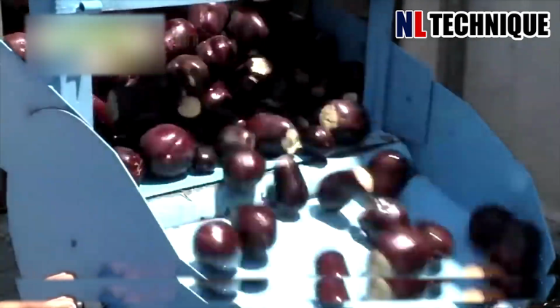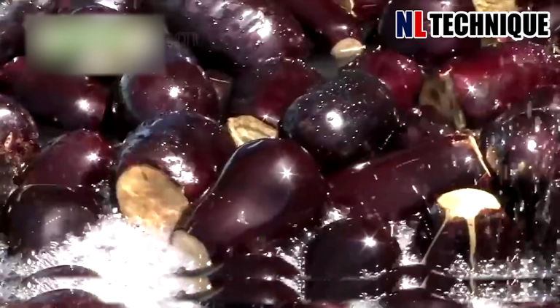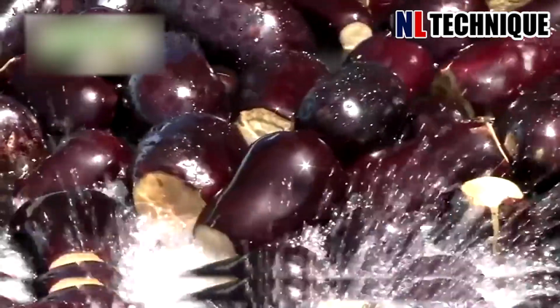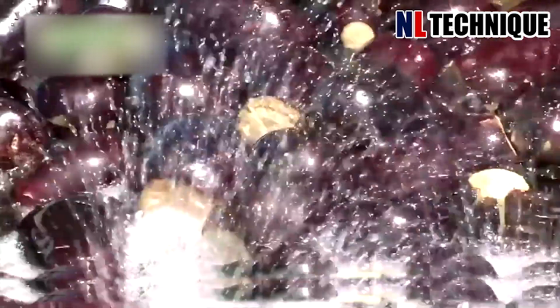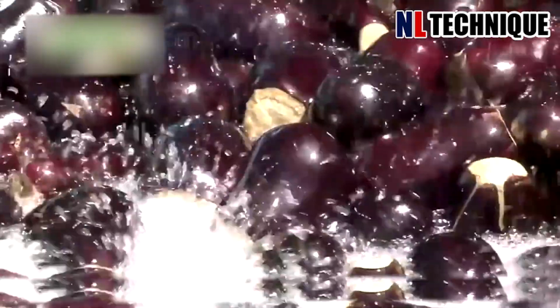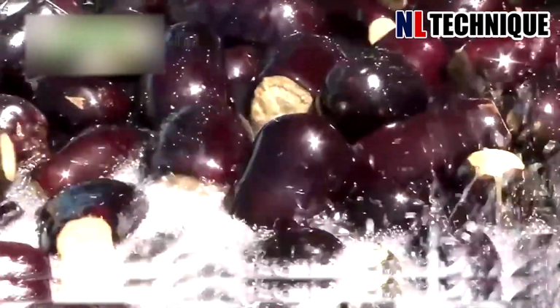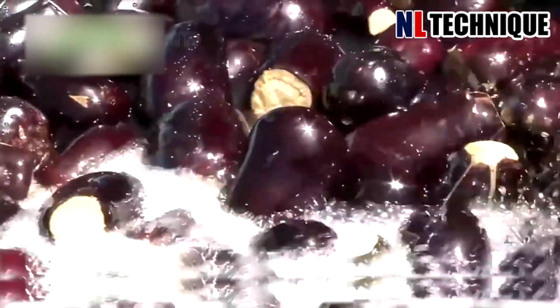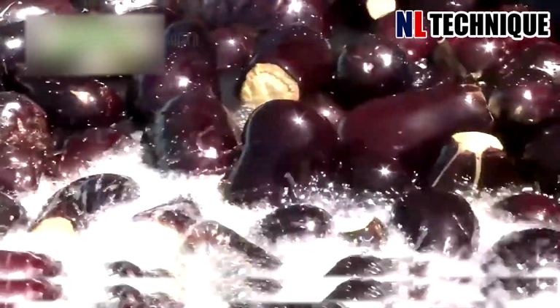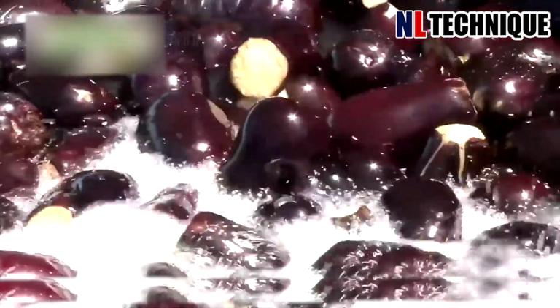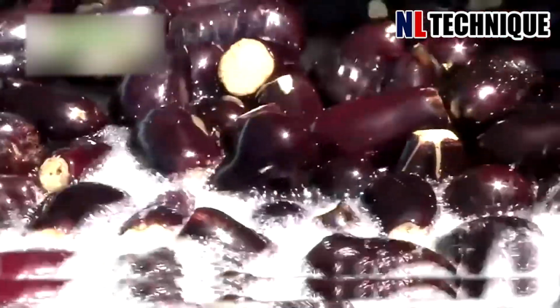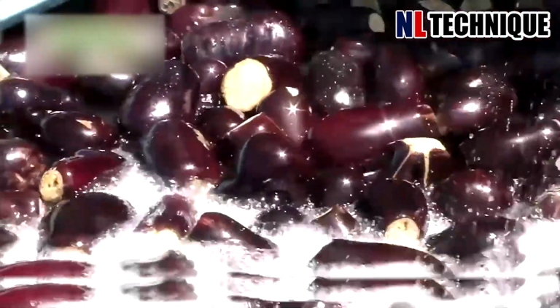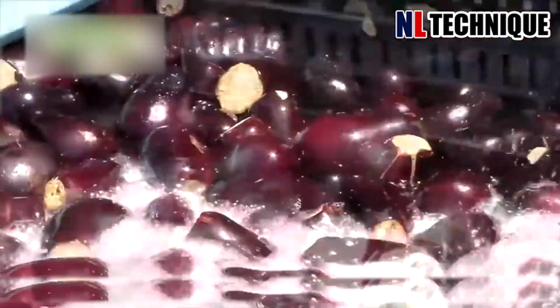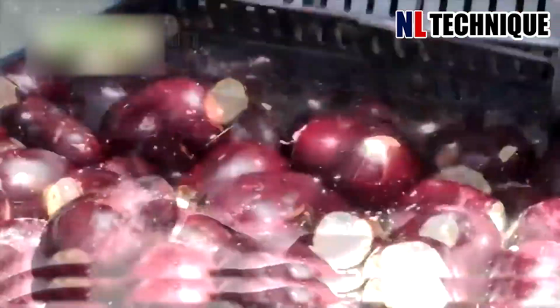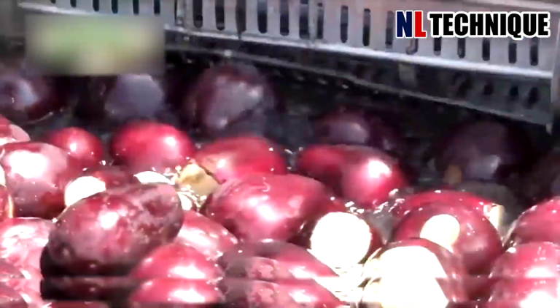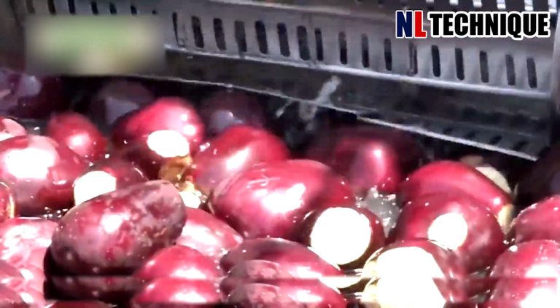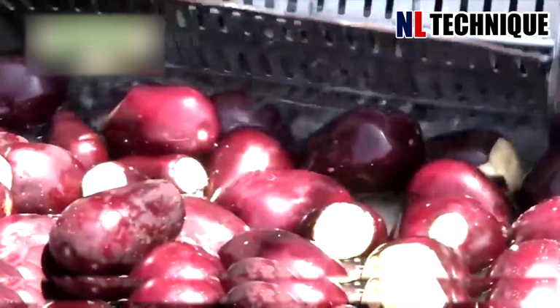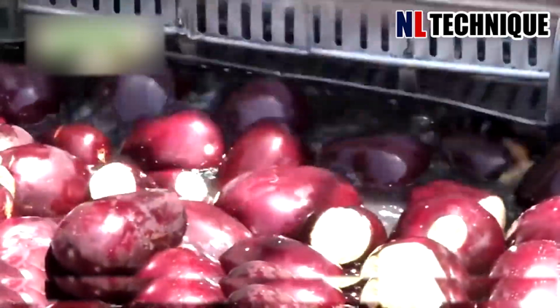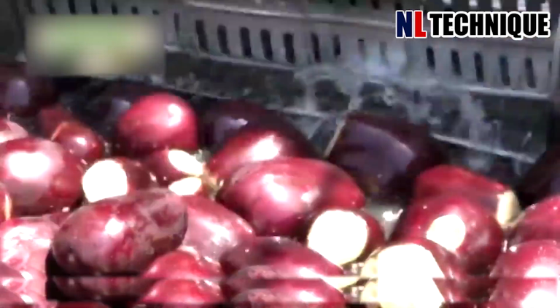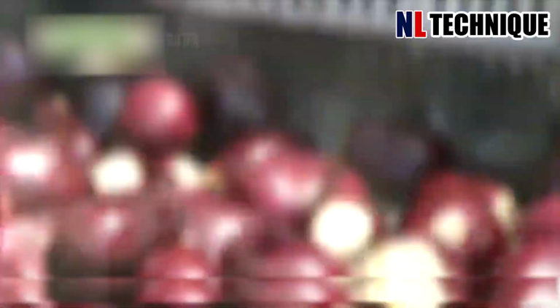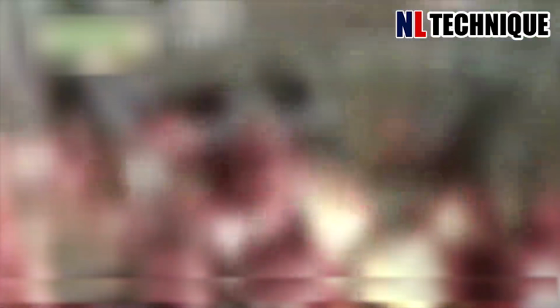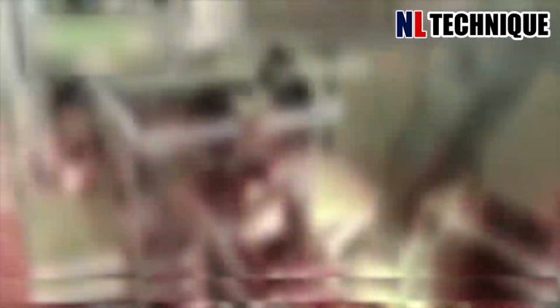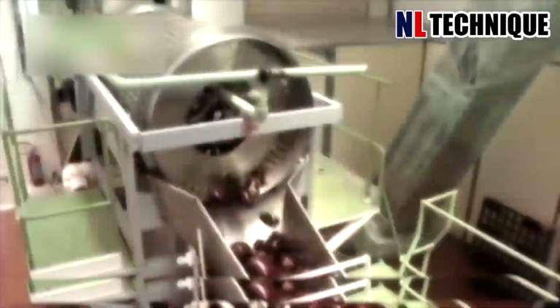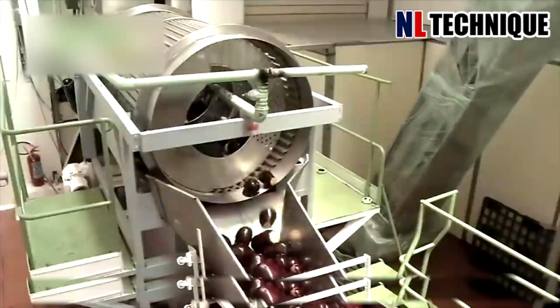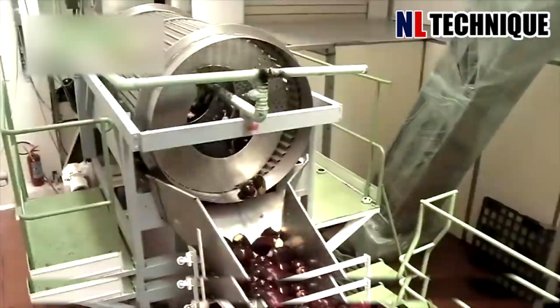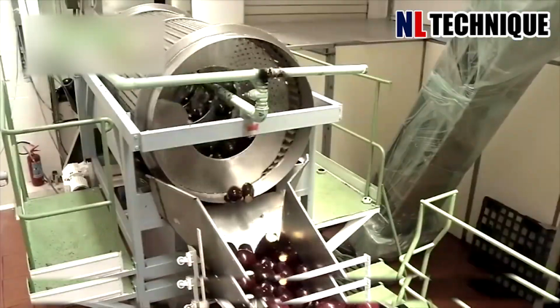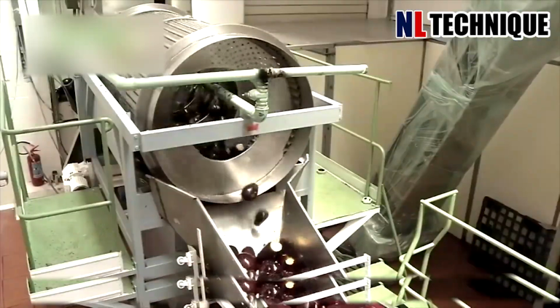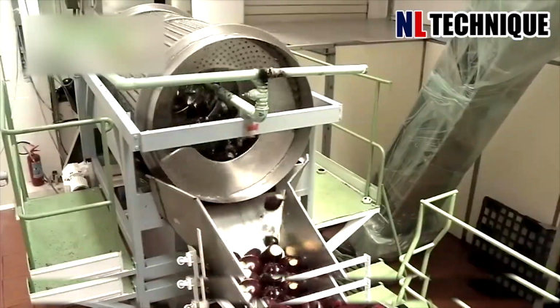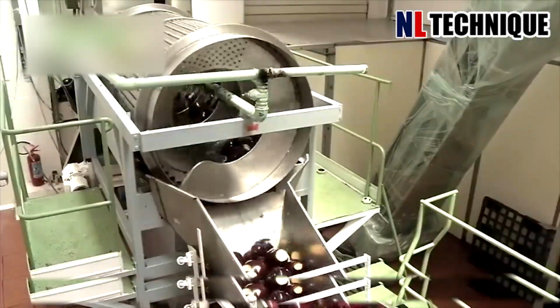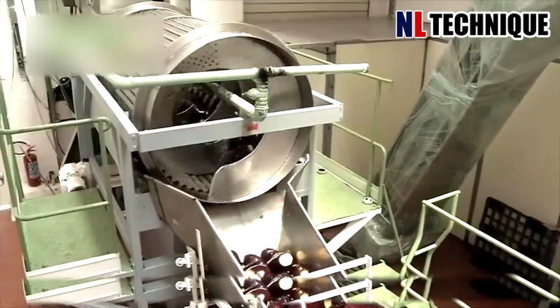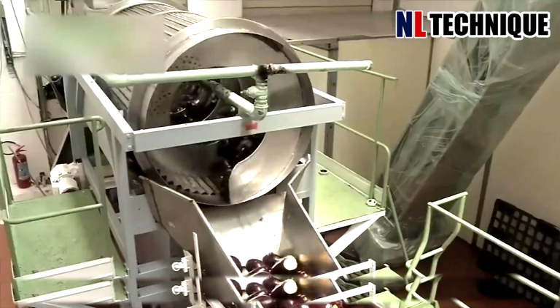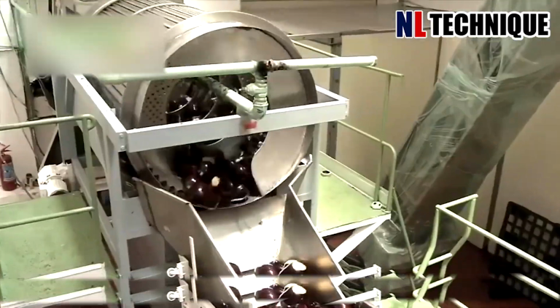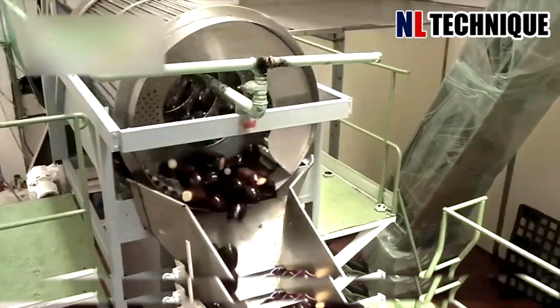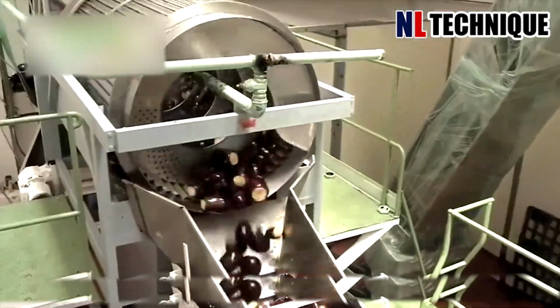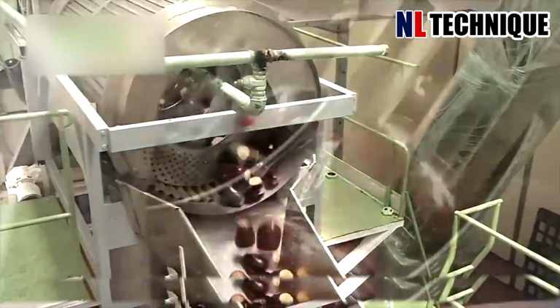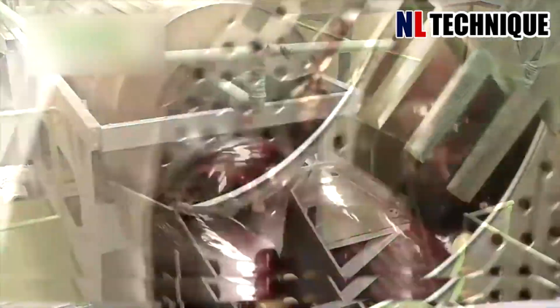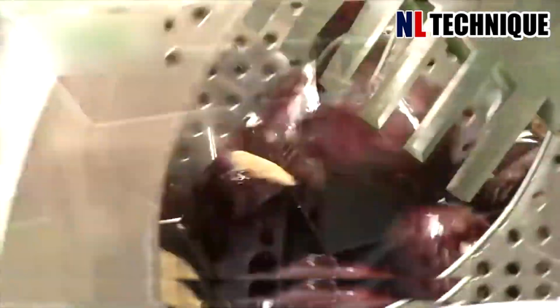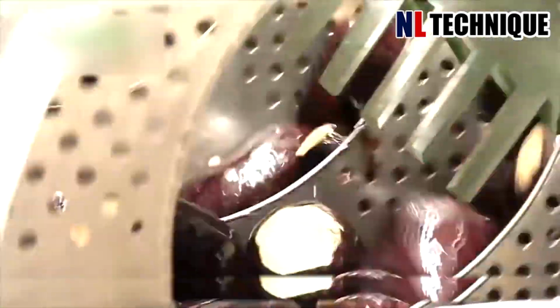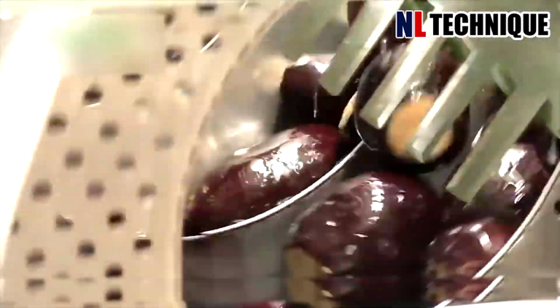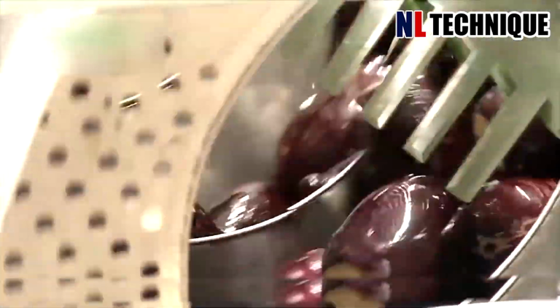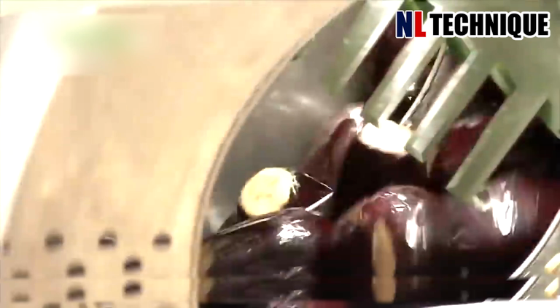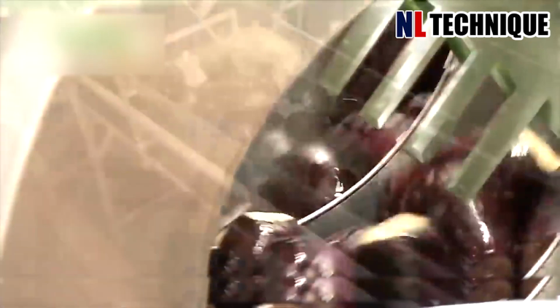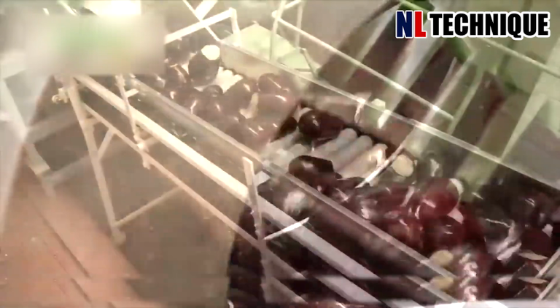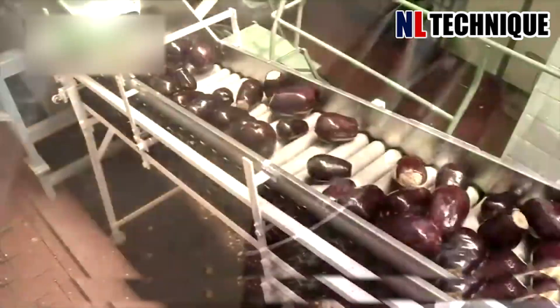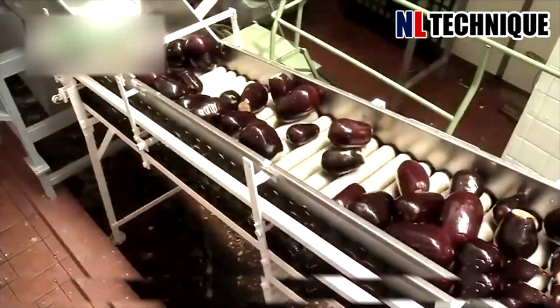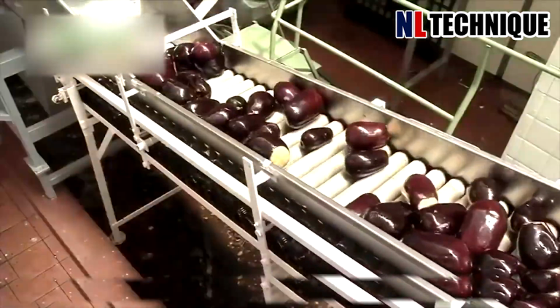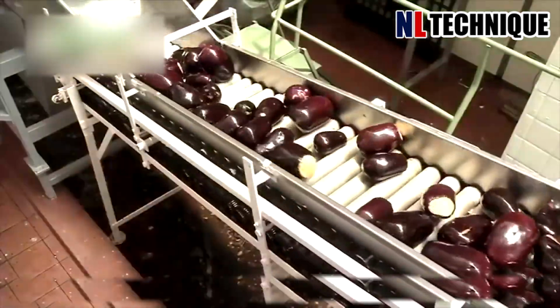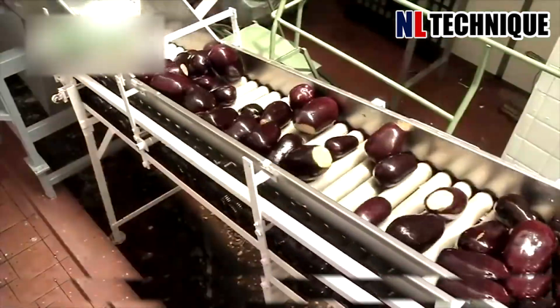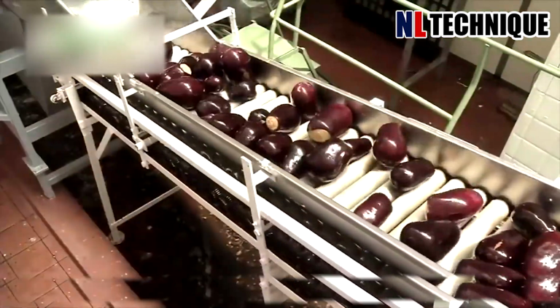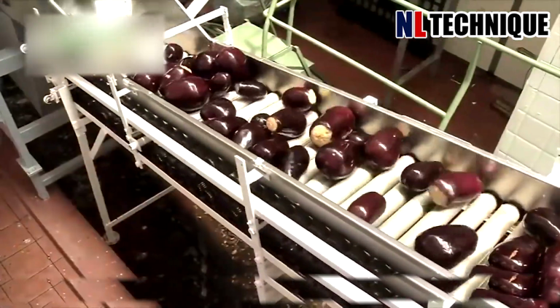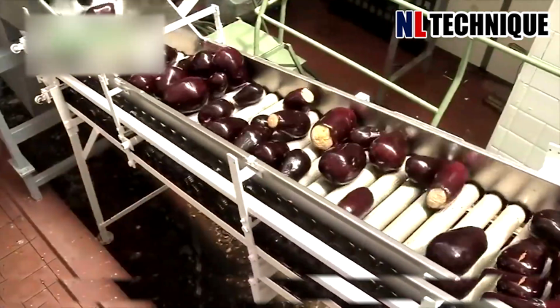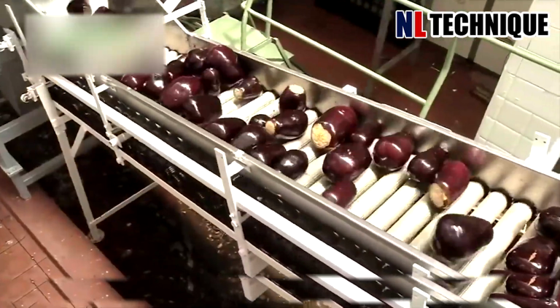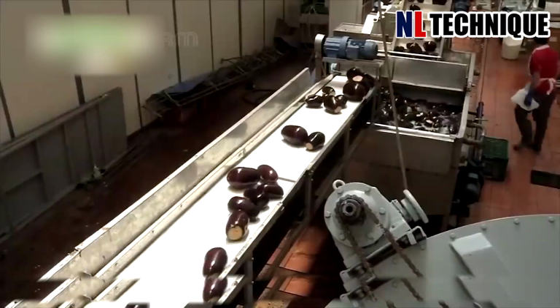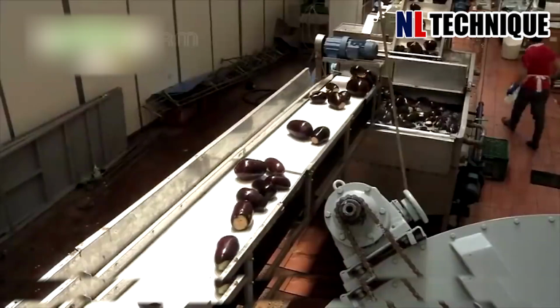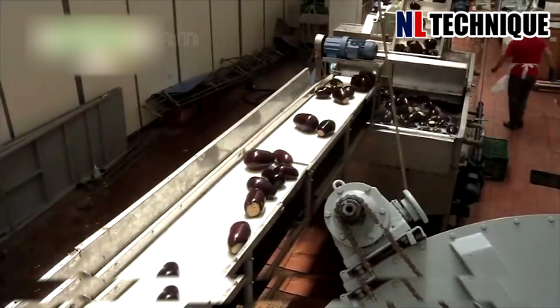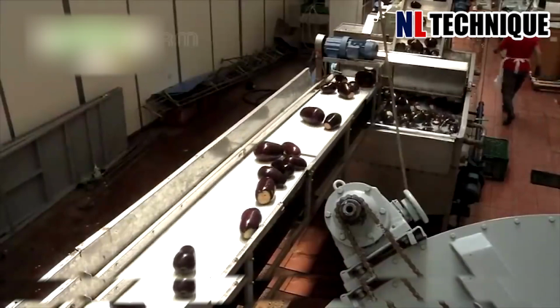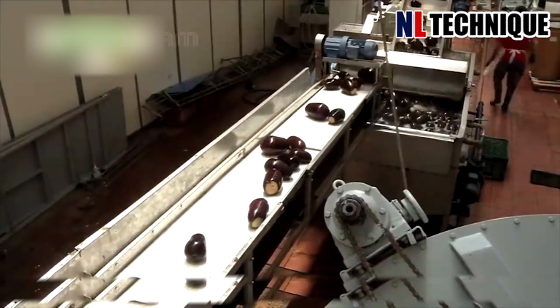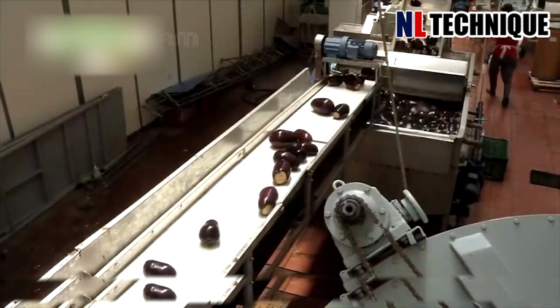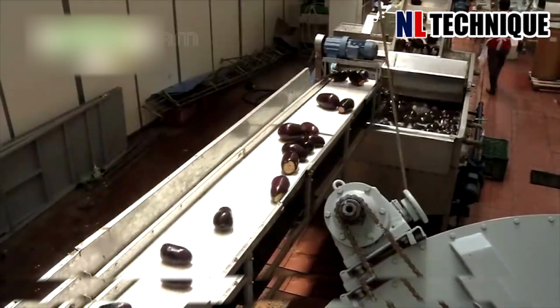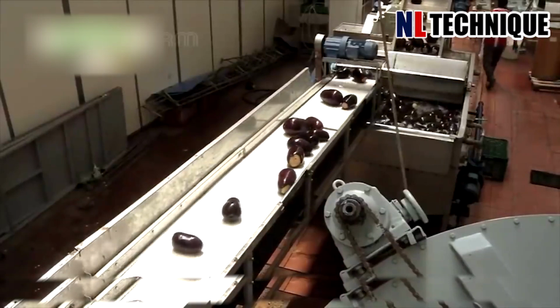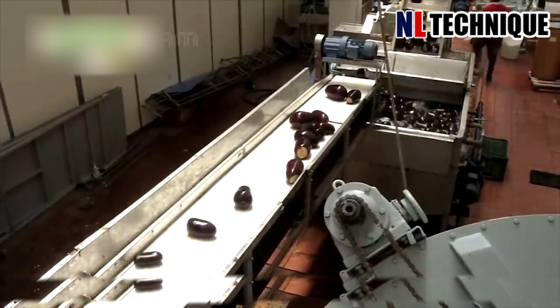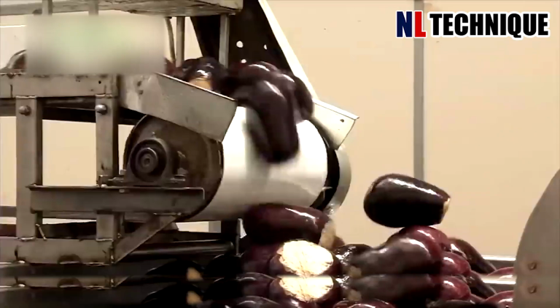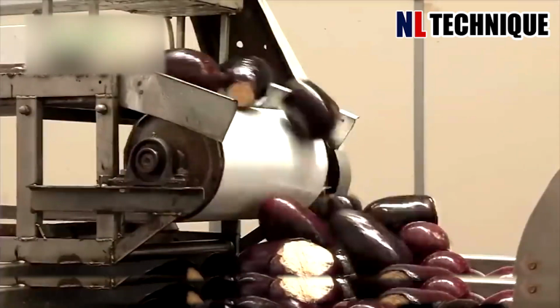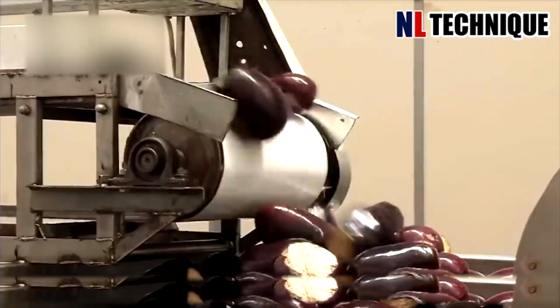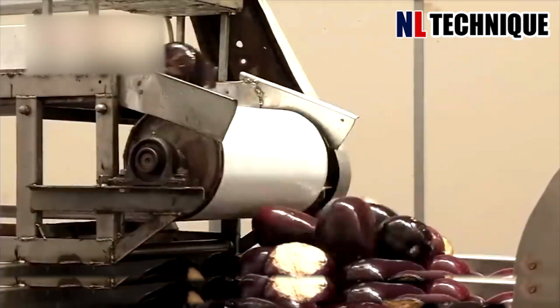In the factory, eggplants are washed thoroughly under running water, ensuring cleanliness before processing and packaging for distribution.